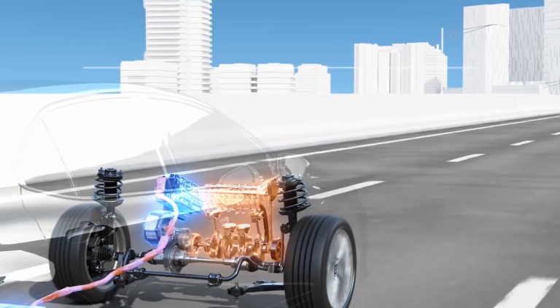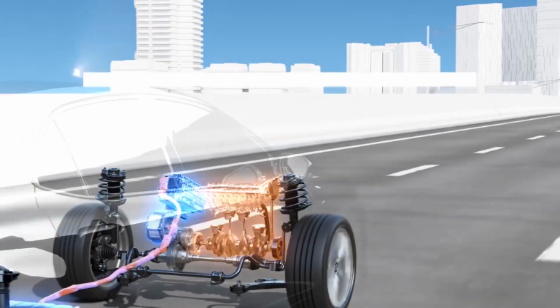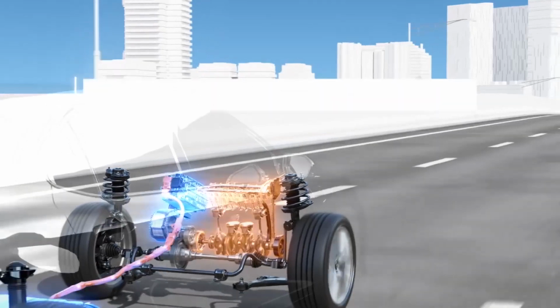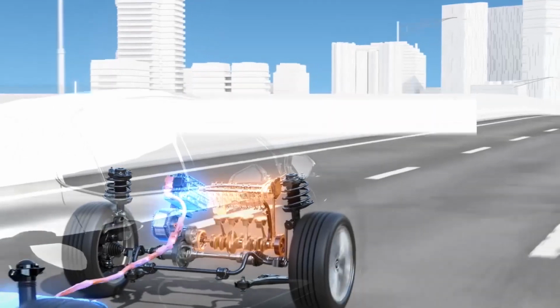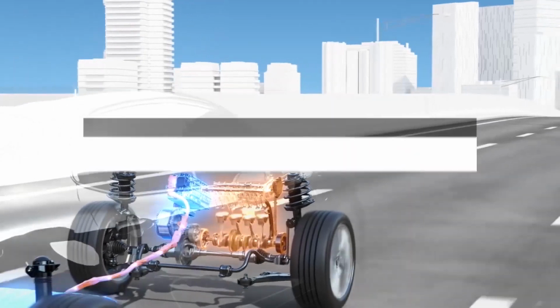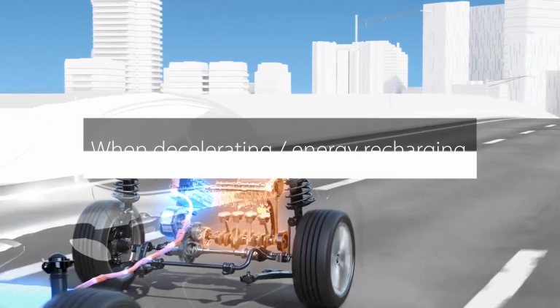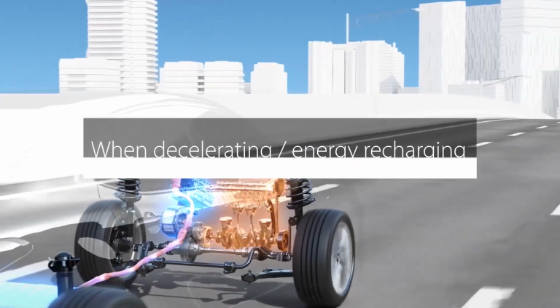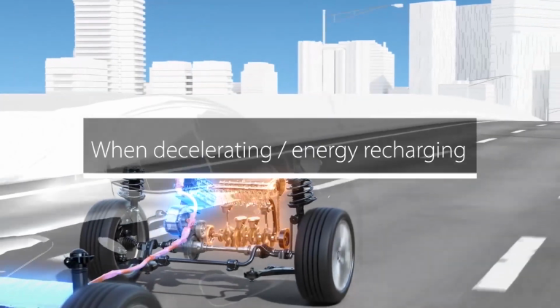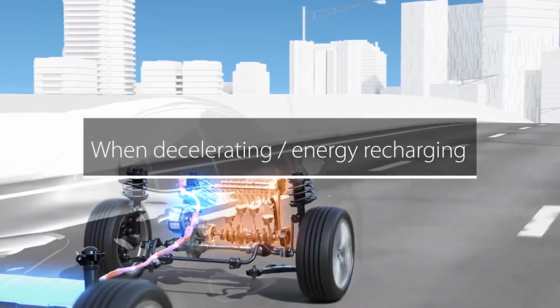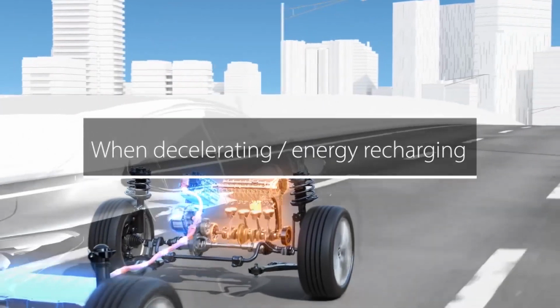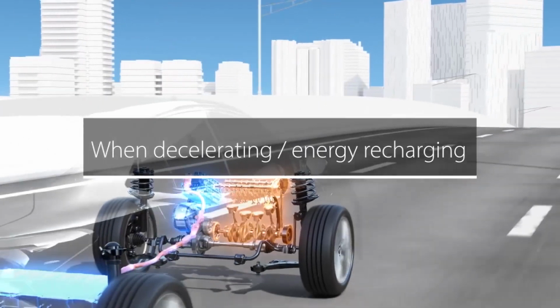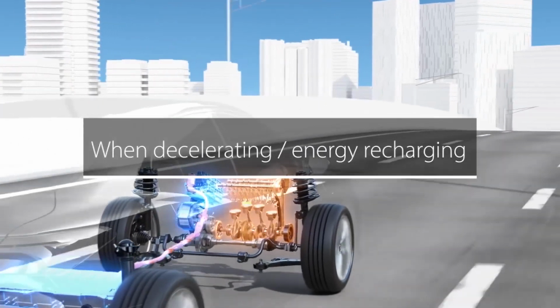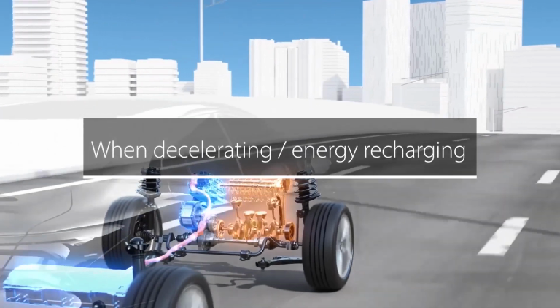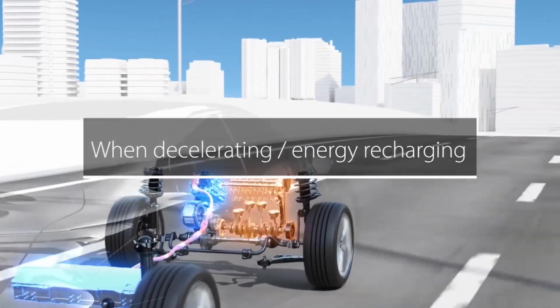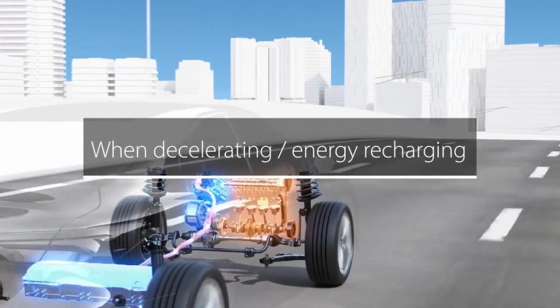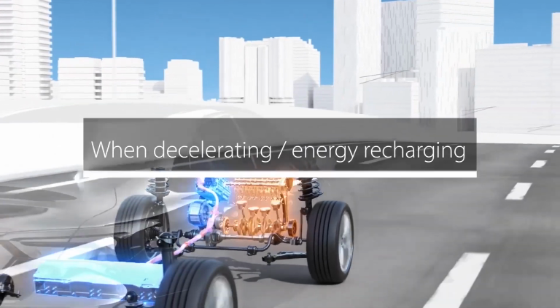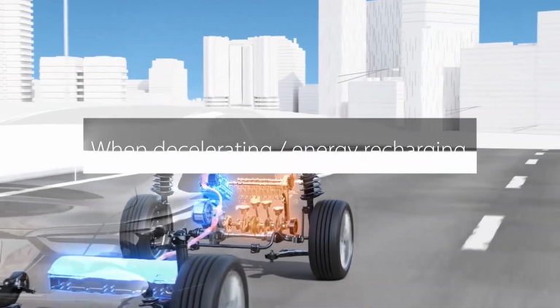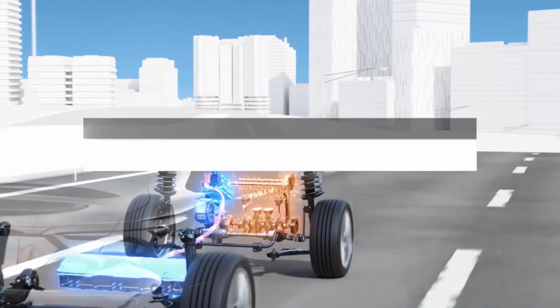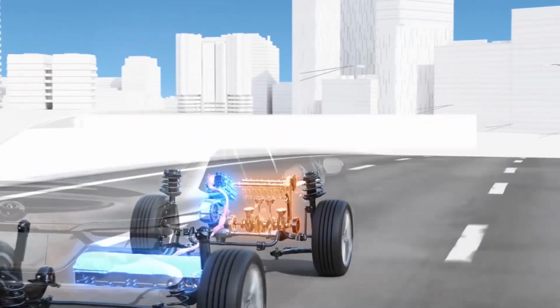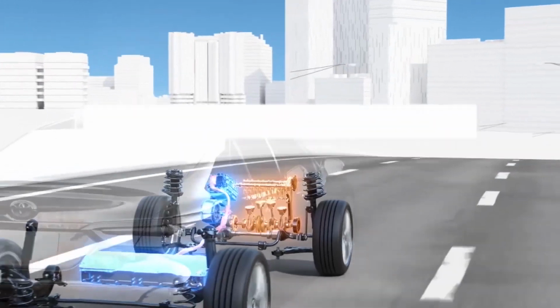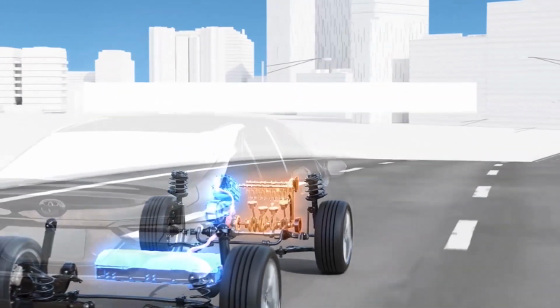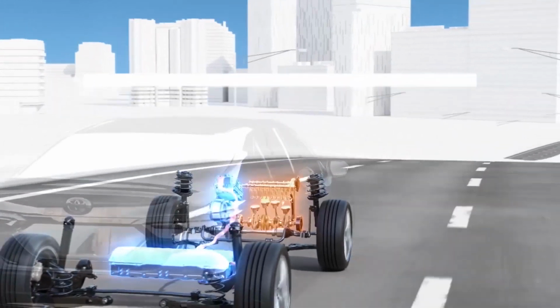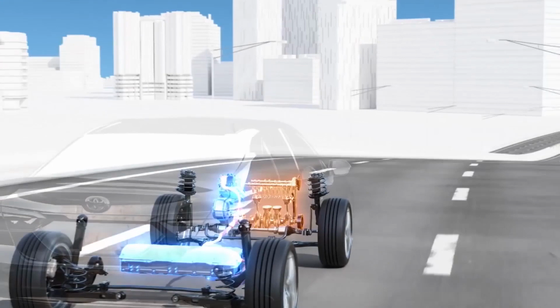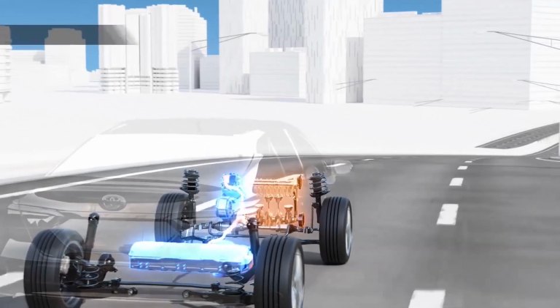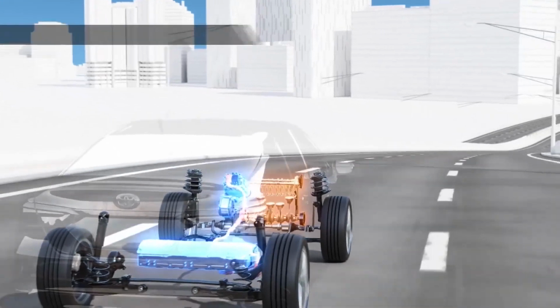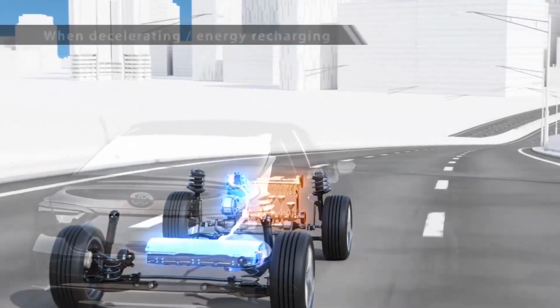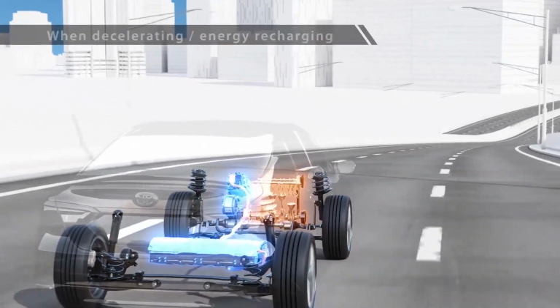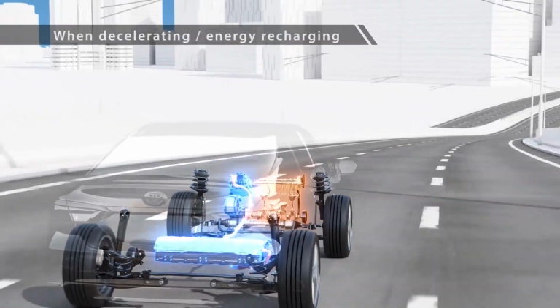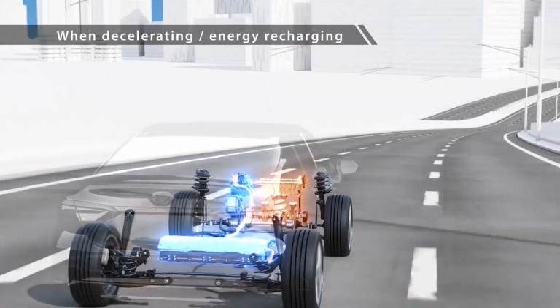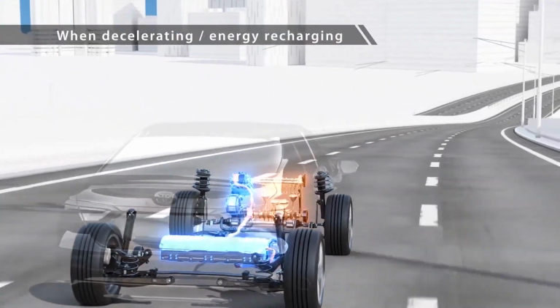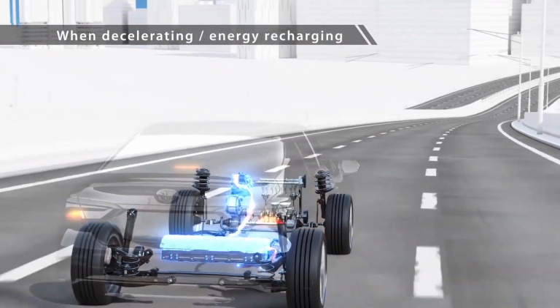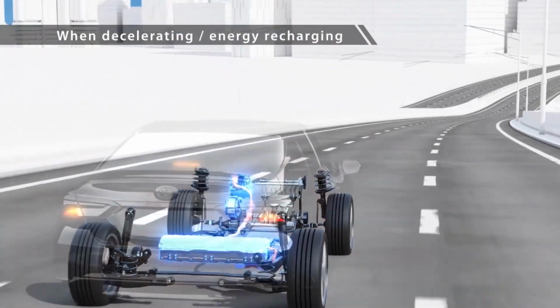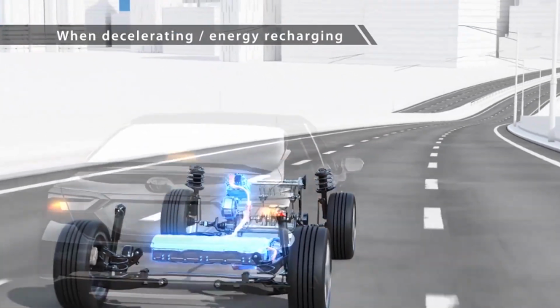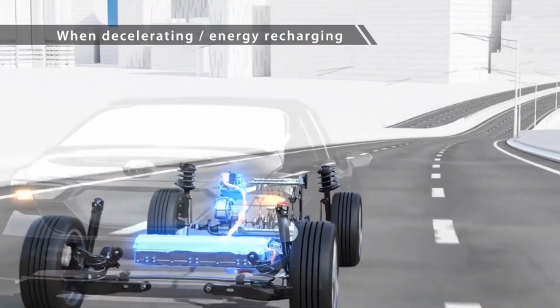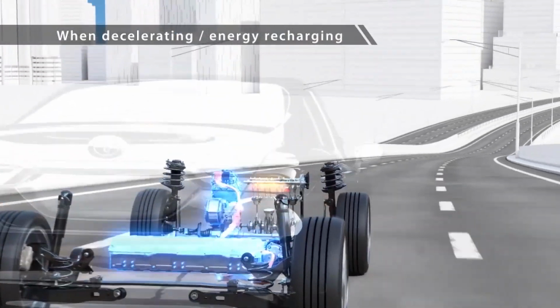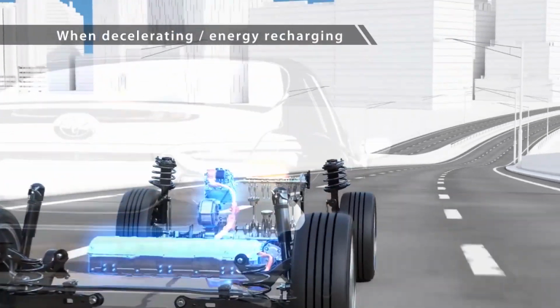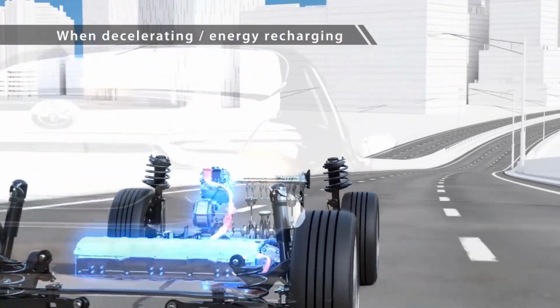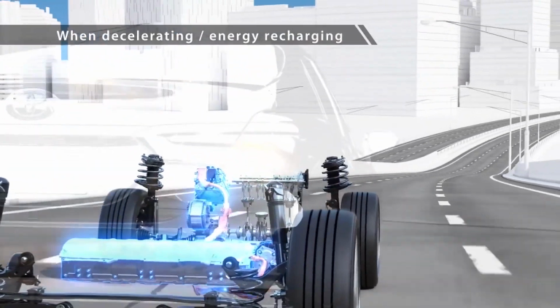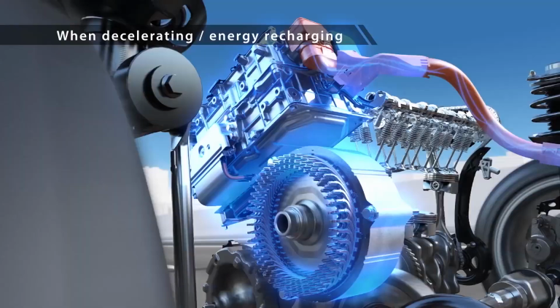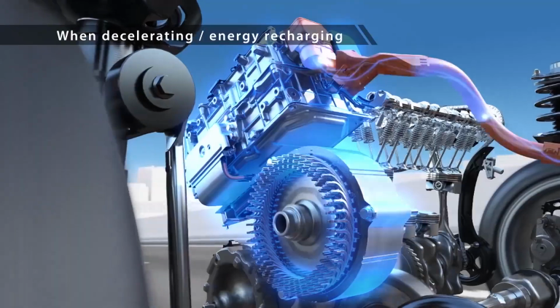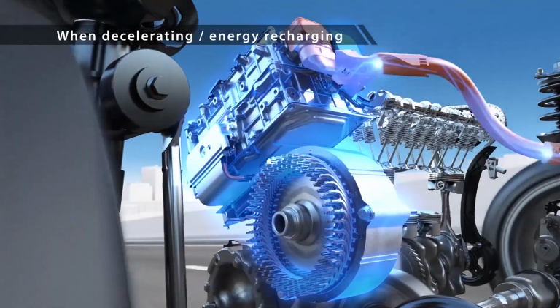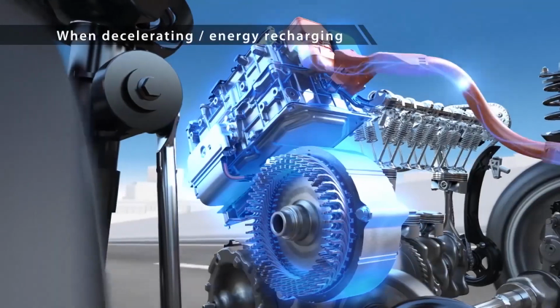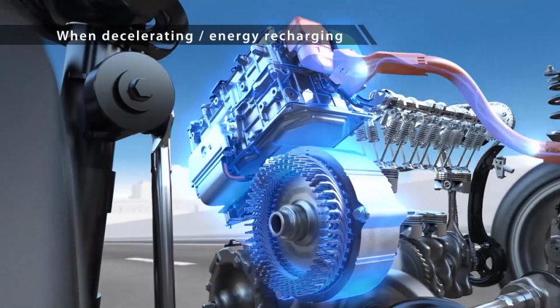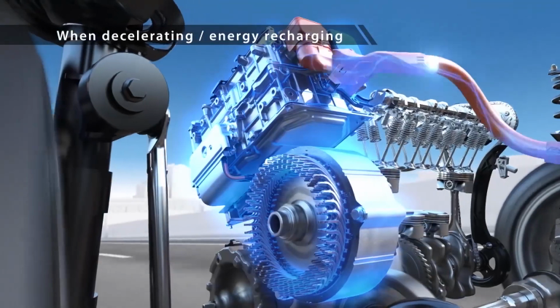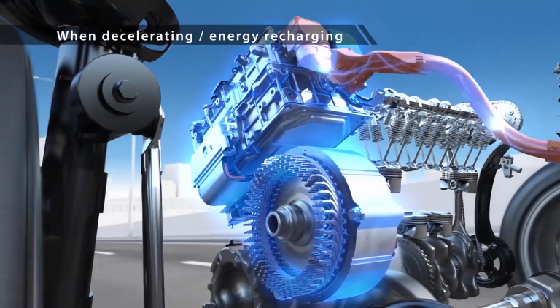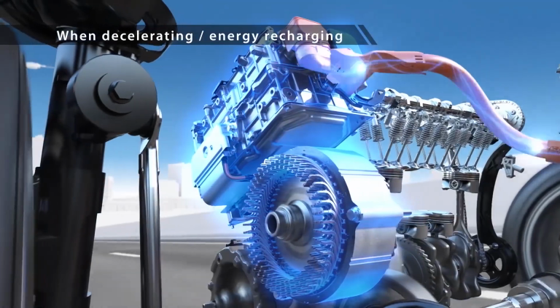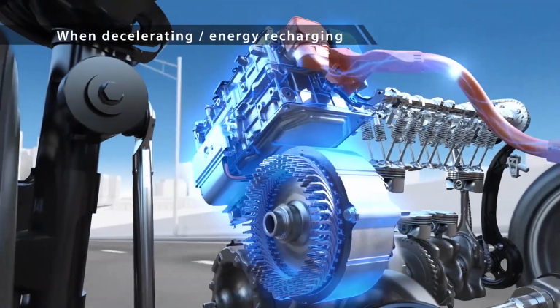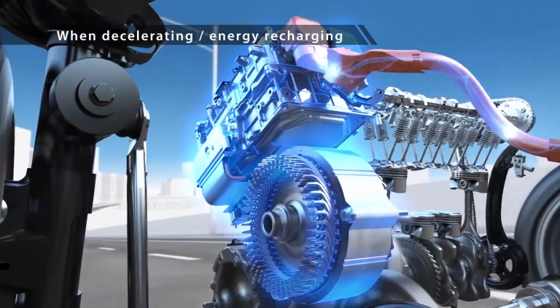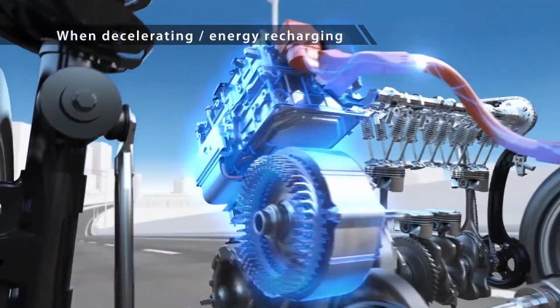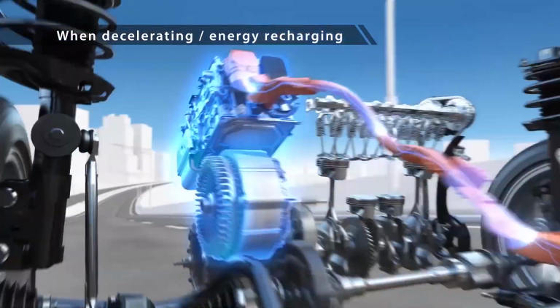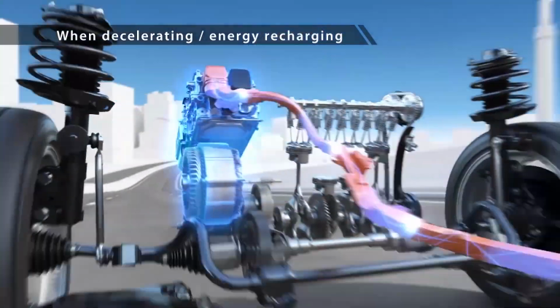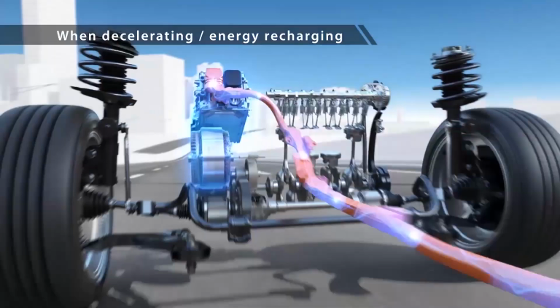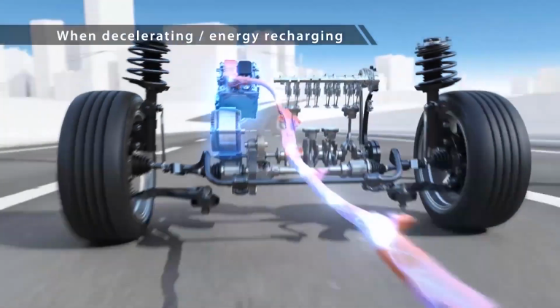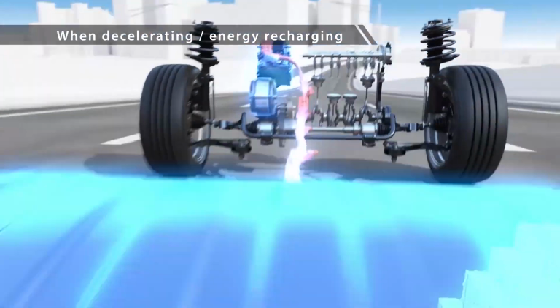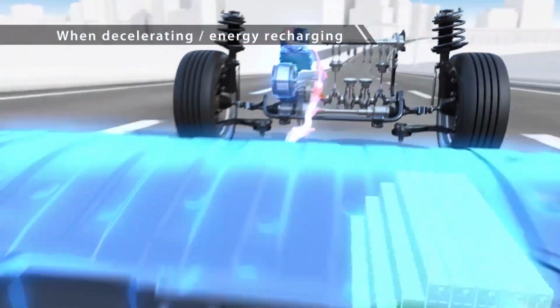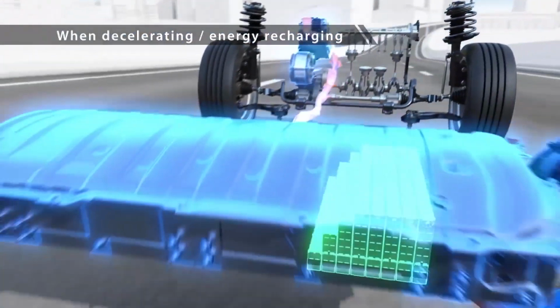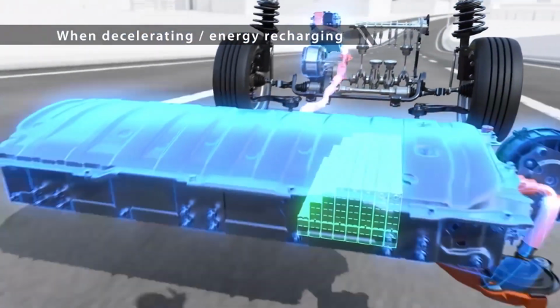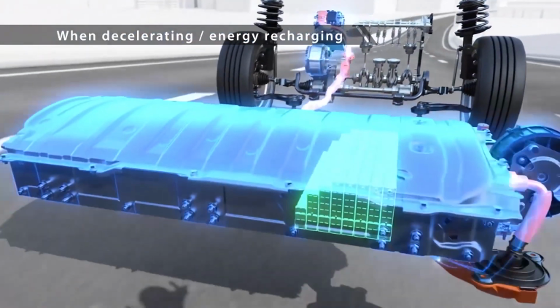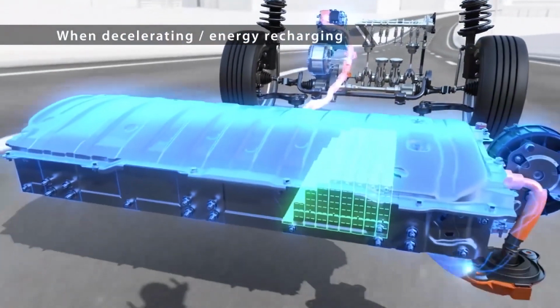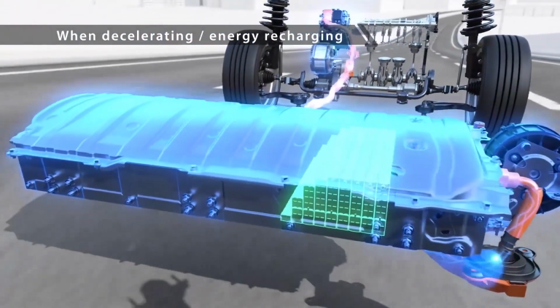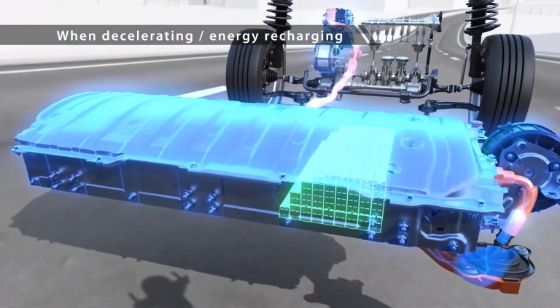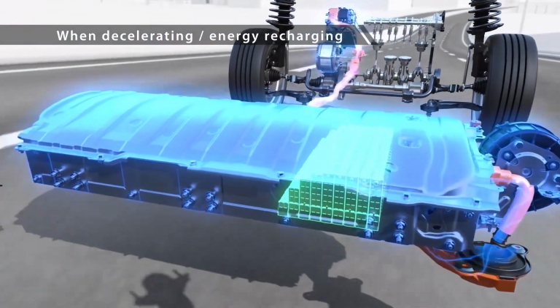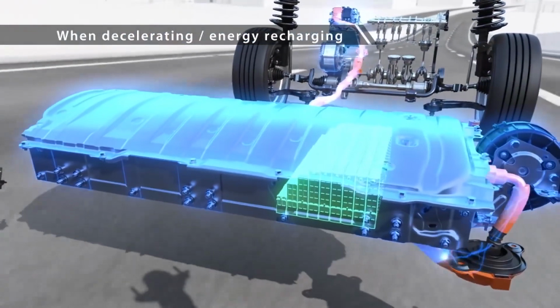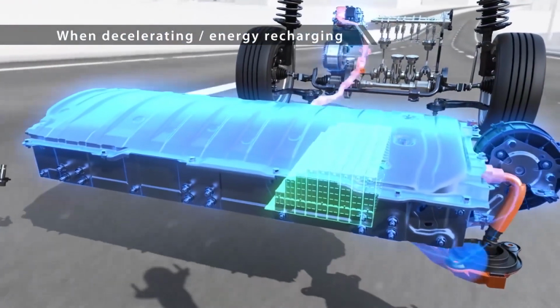When decelerating, the vehicle's wheels turn the motor and the generated power is collected in the battery for reuse.